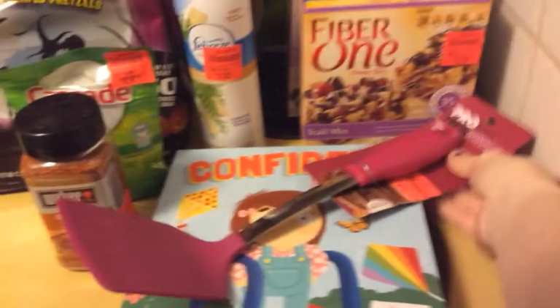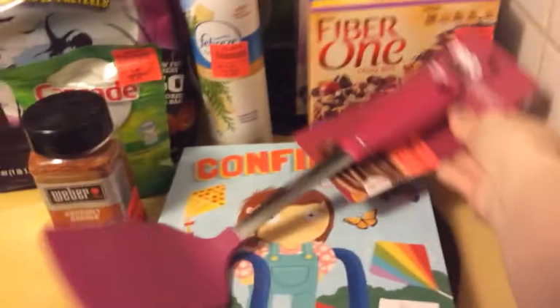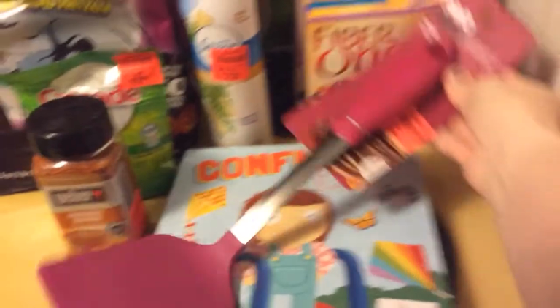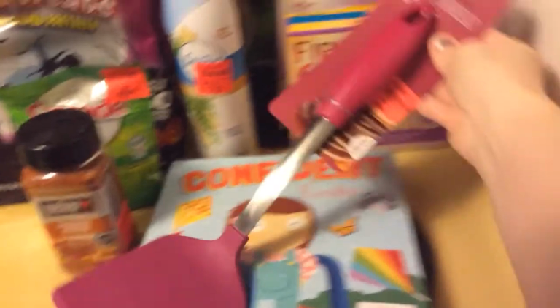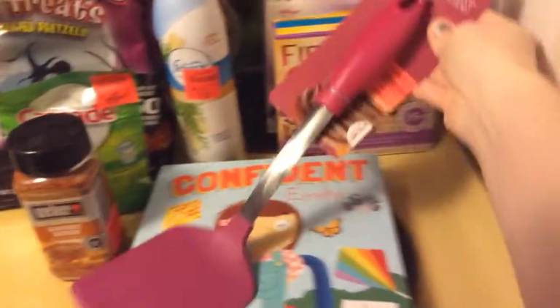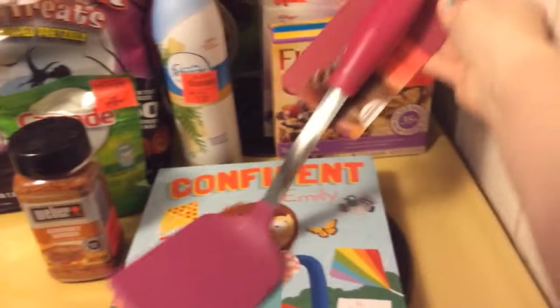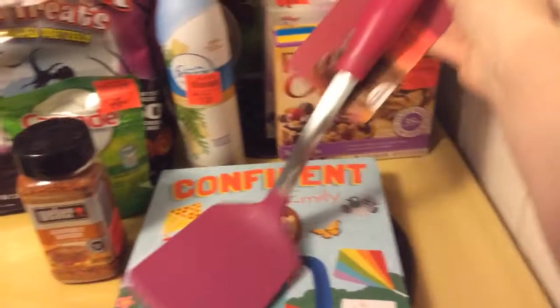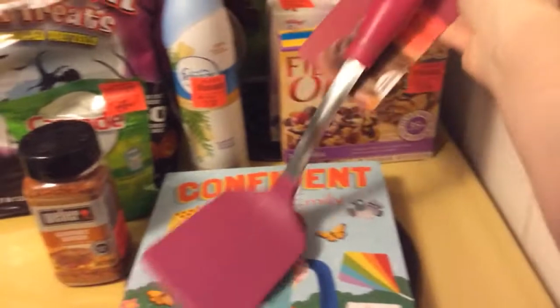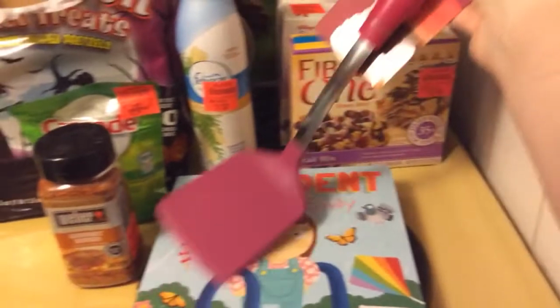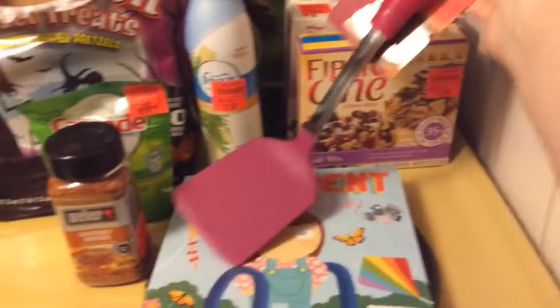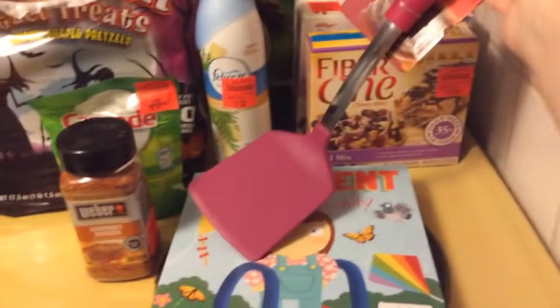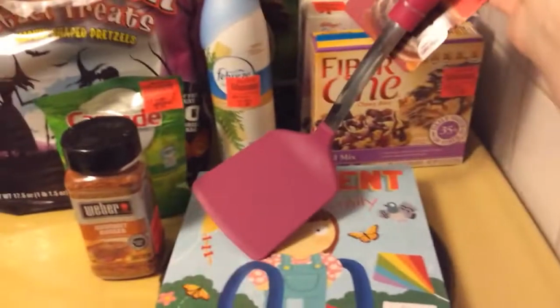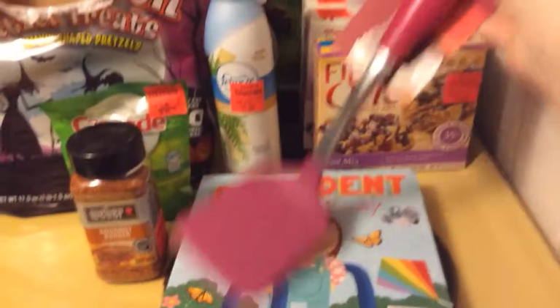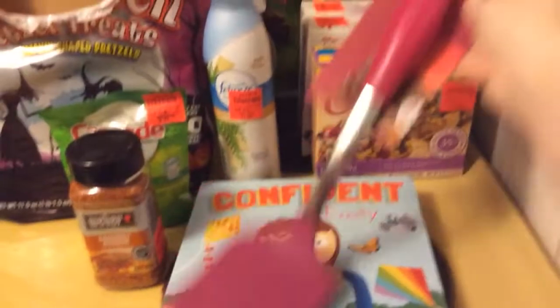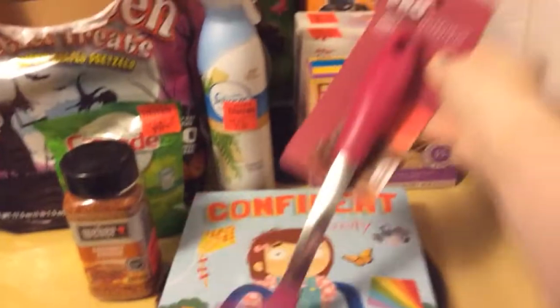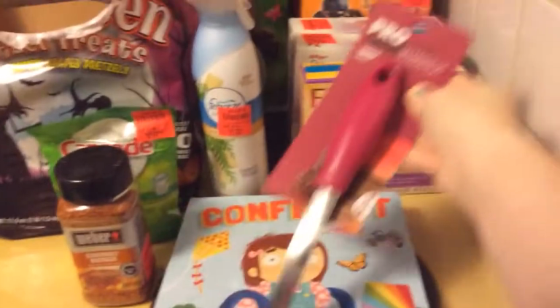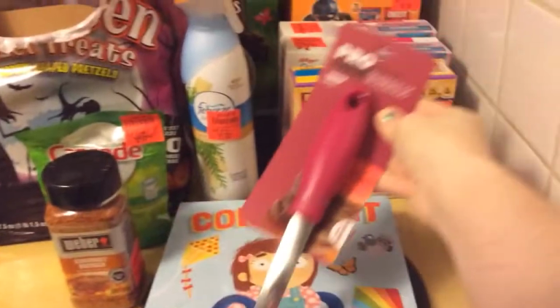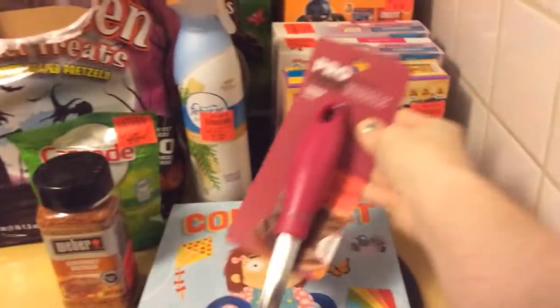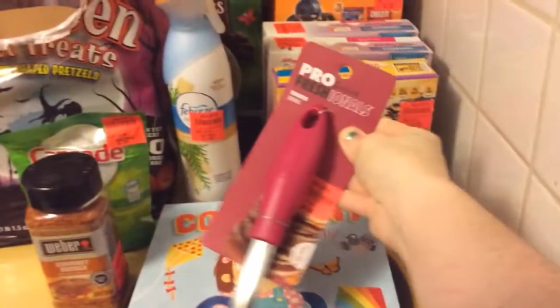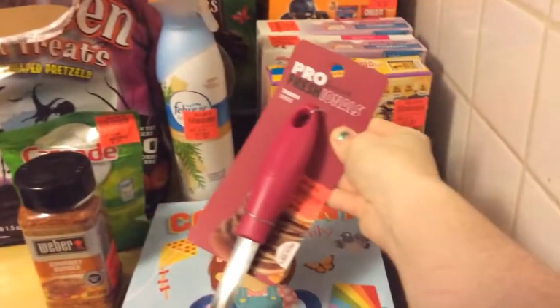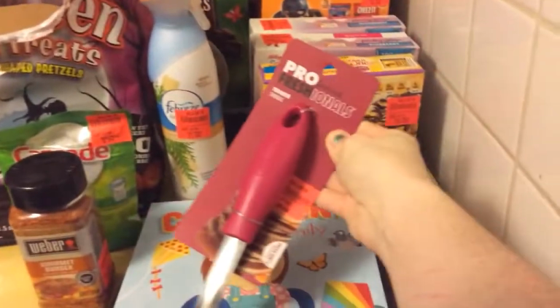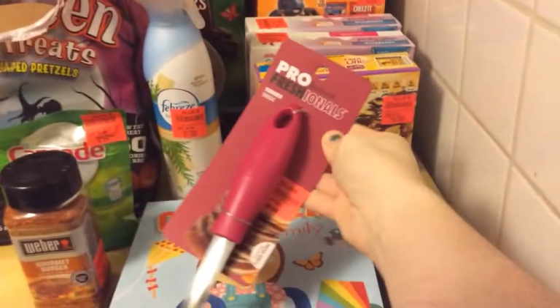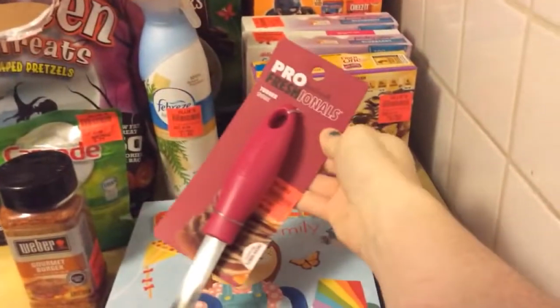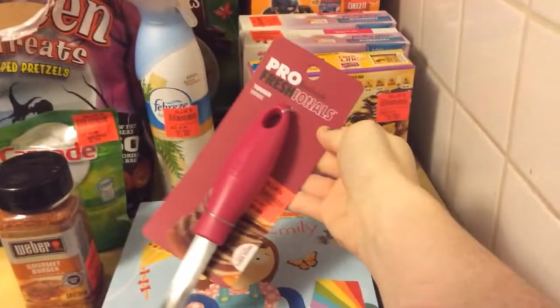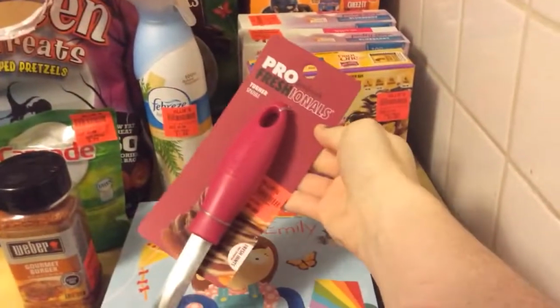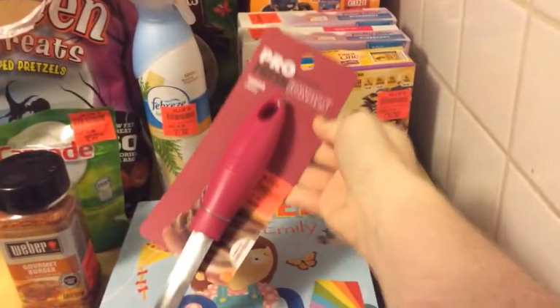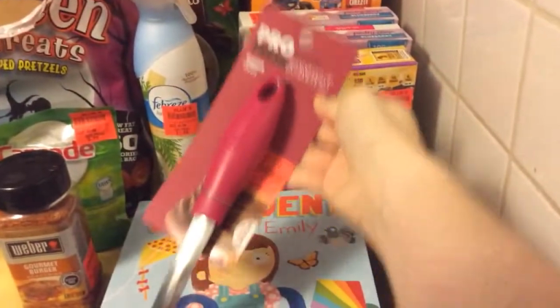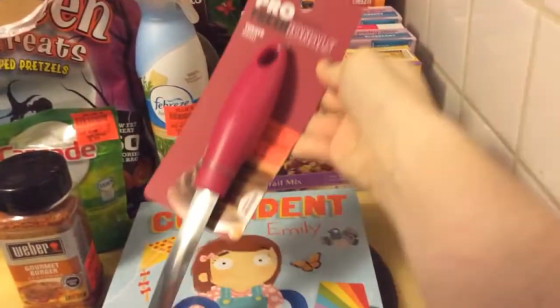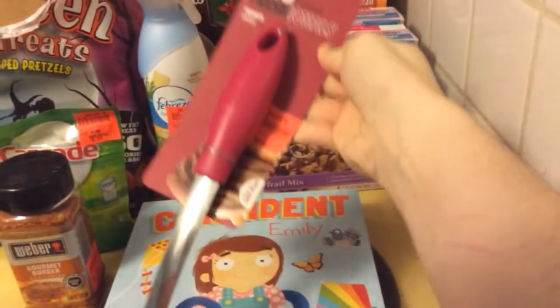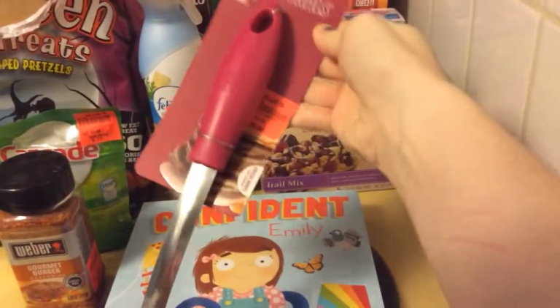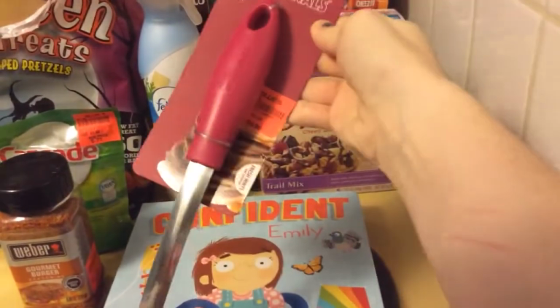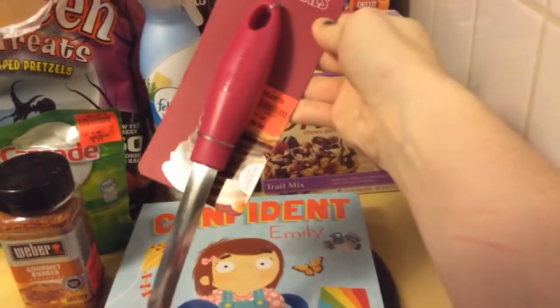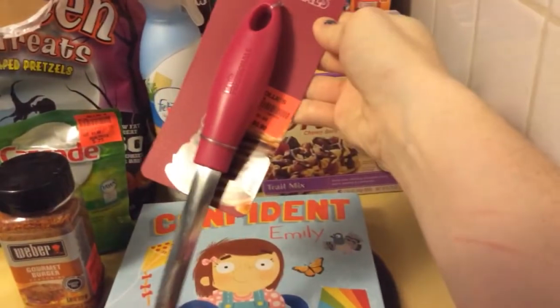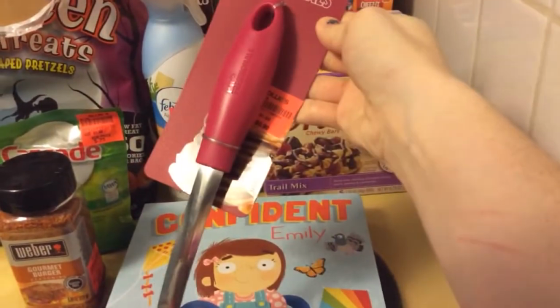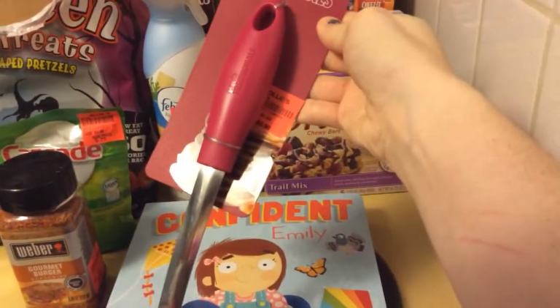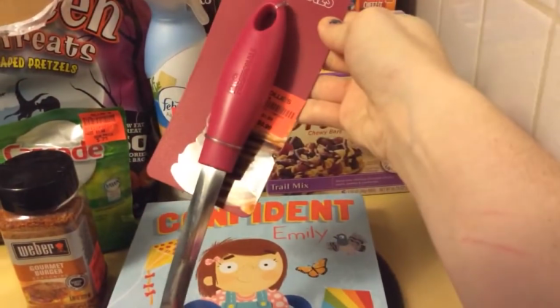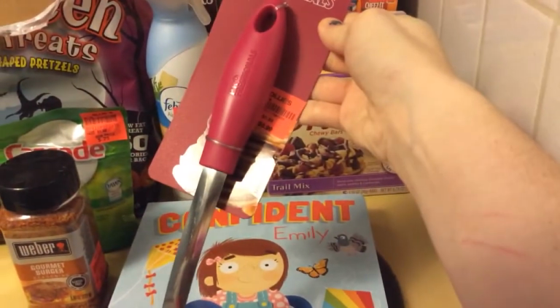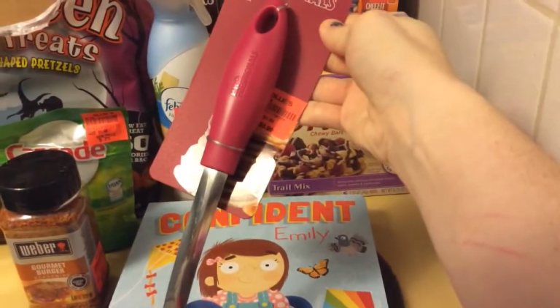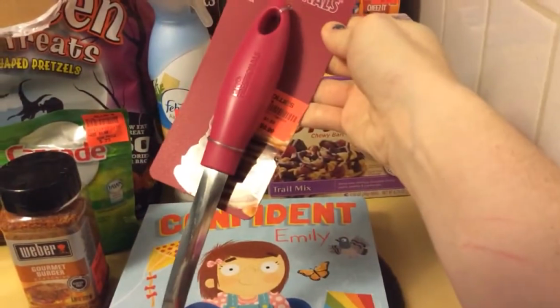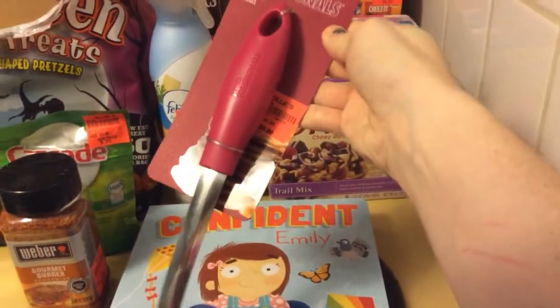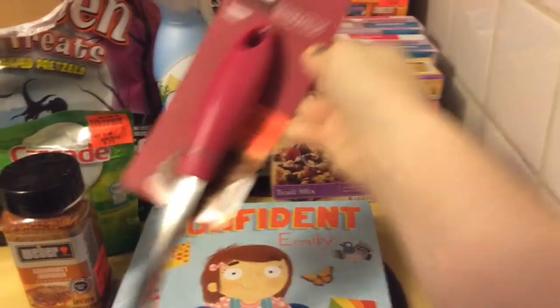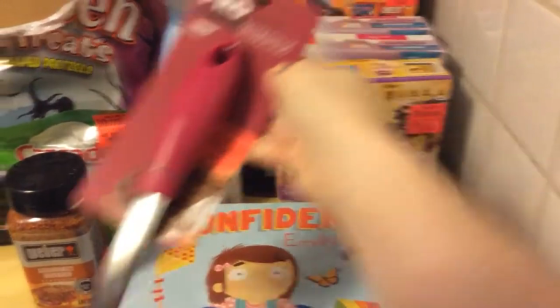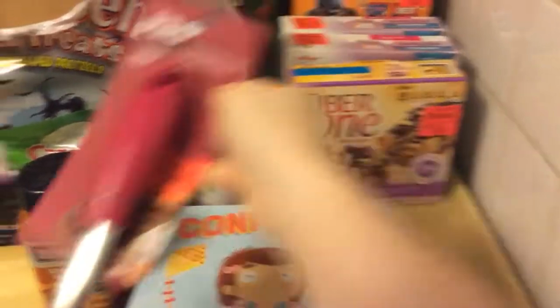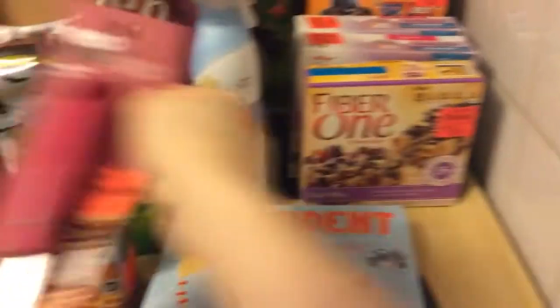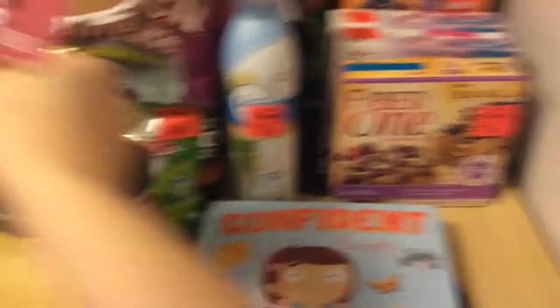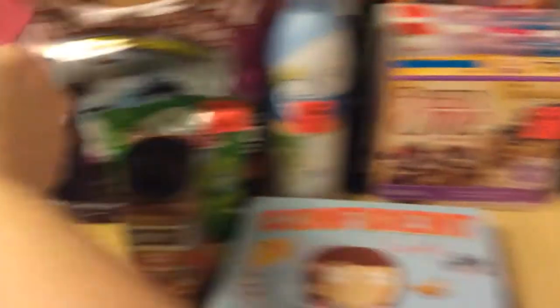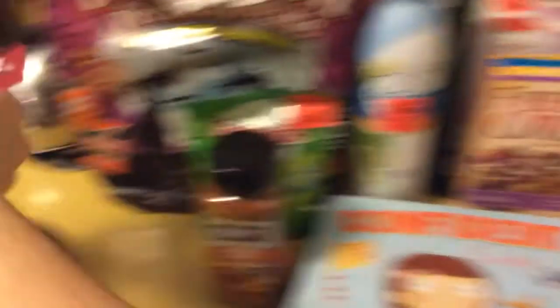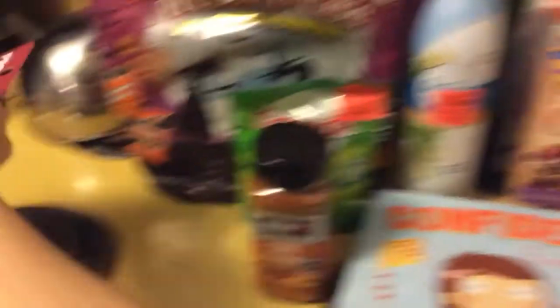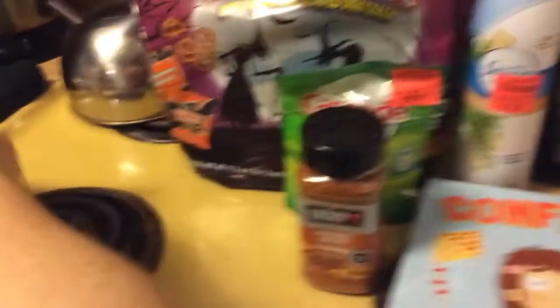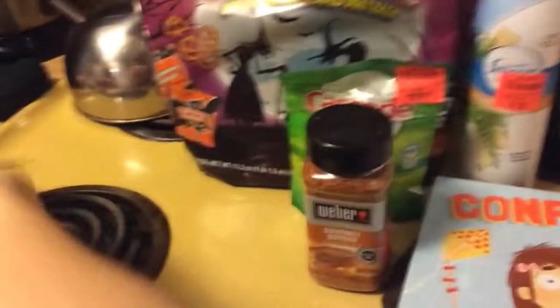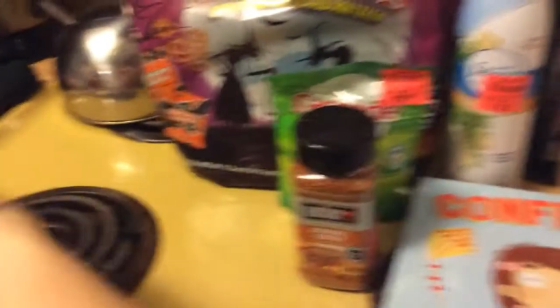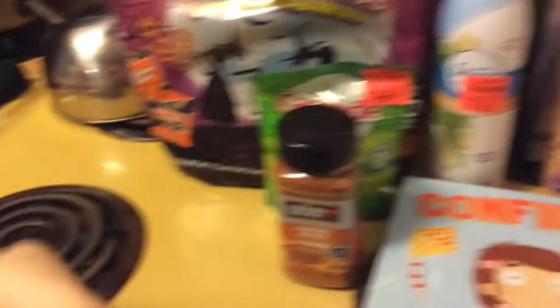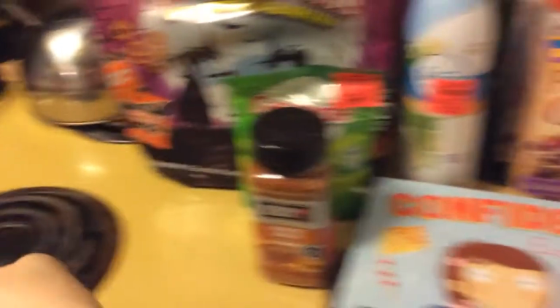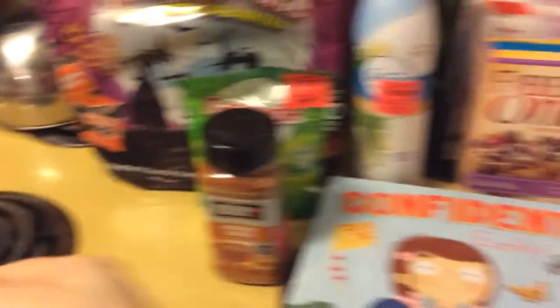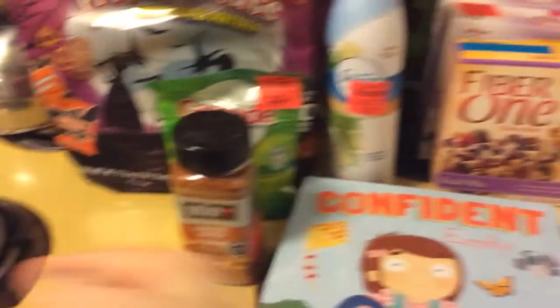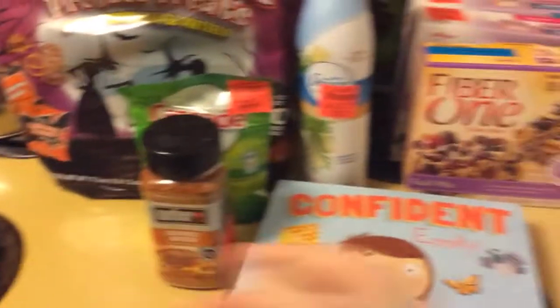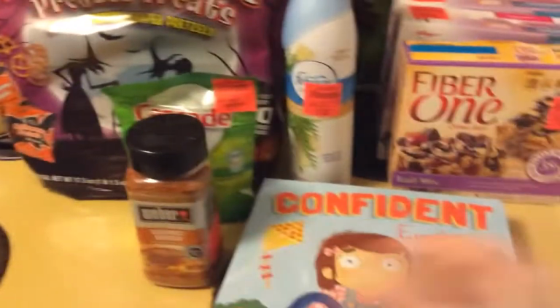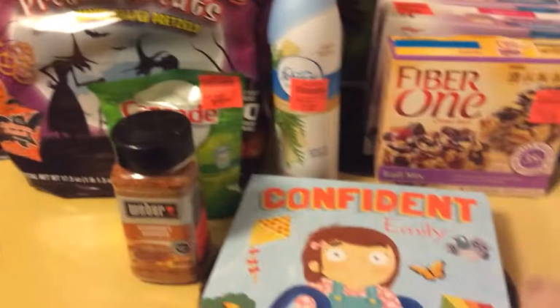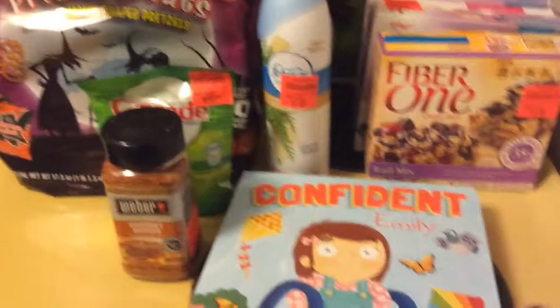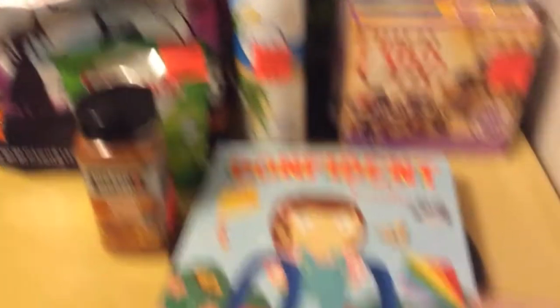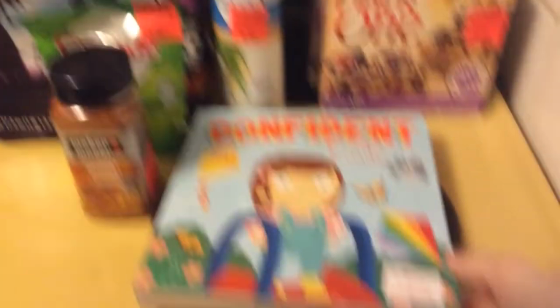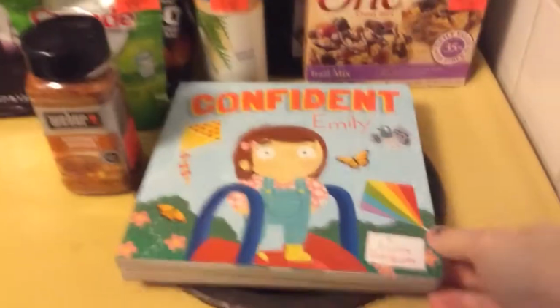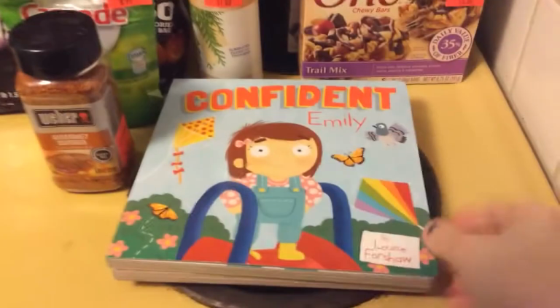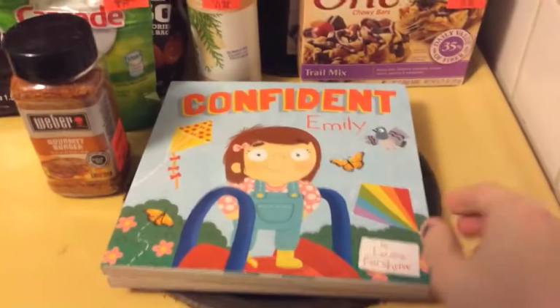I got a spatula because I really needed a new one. It was like 99 cents.